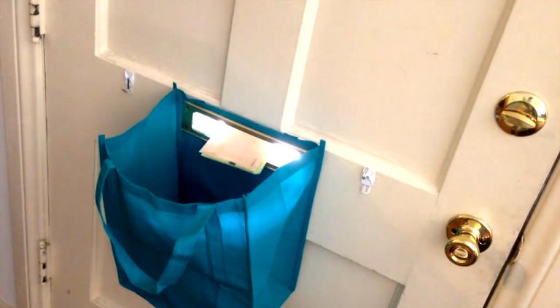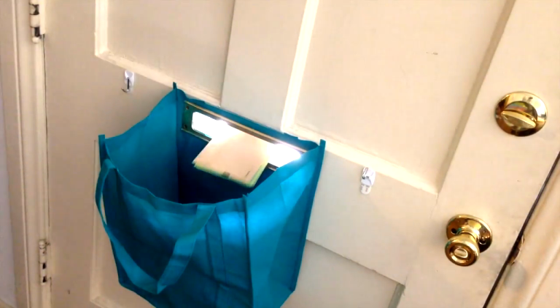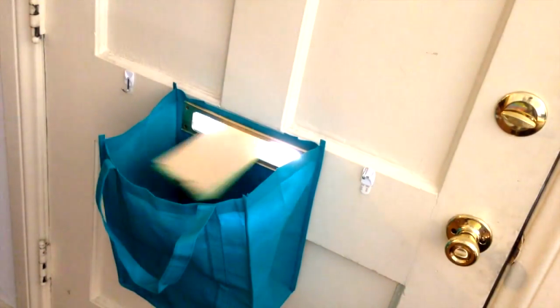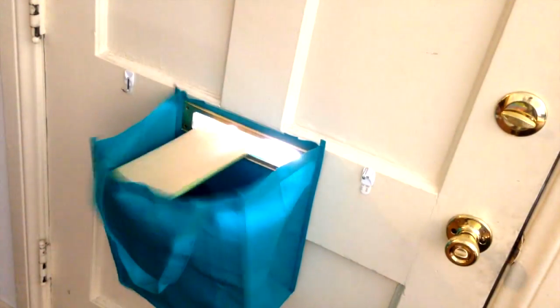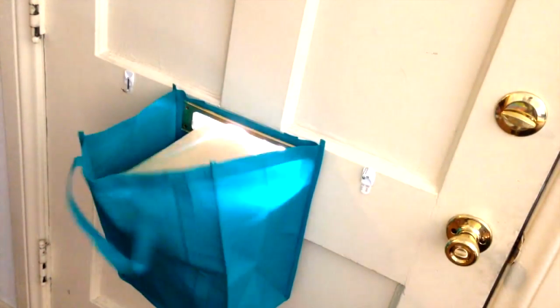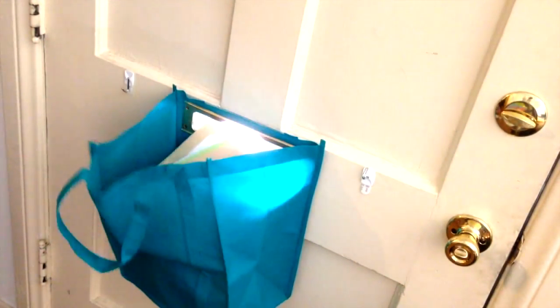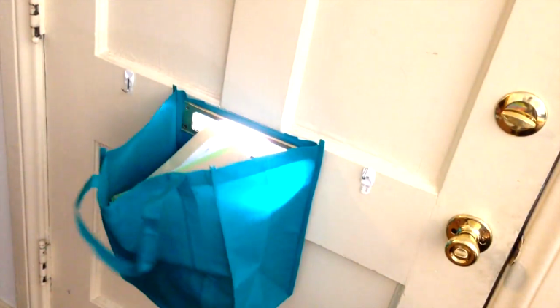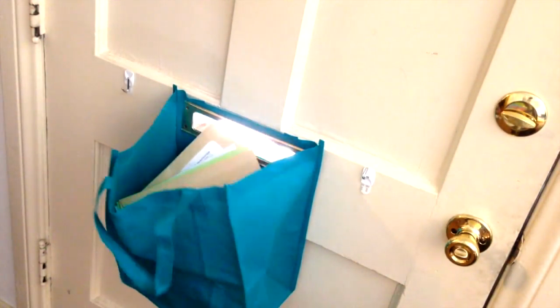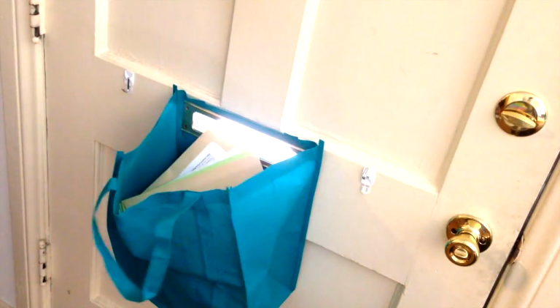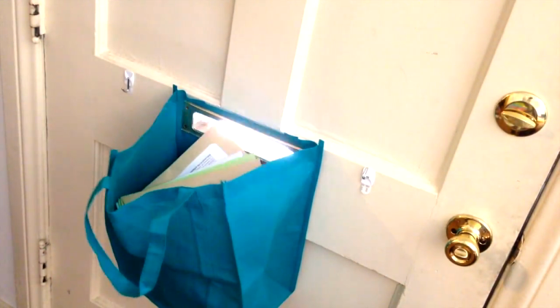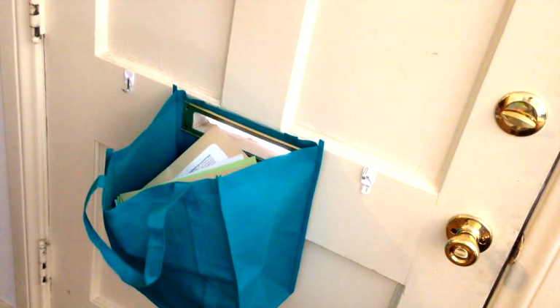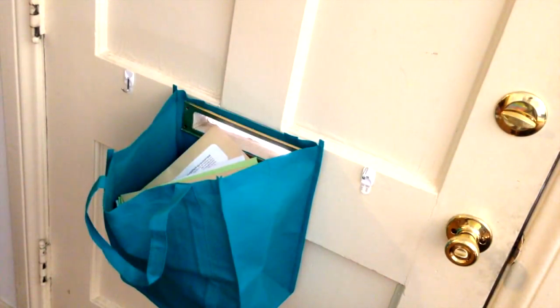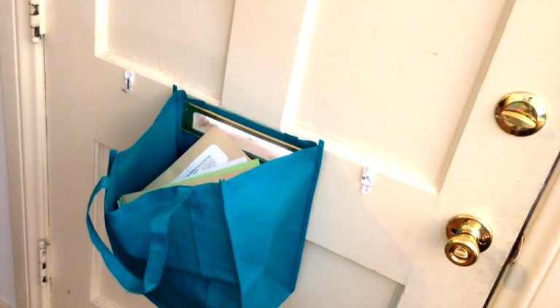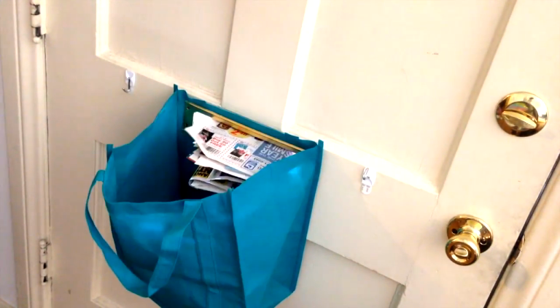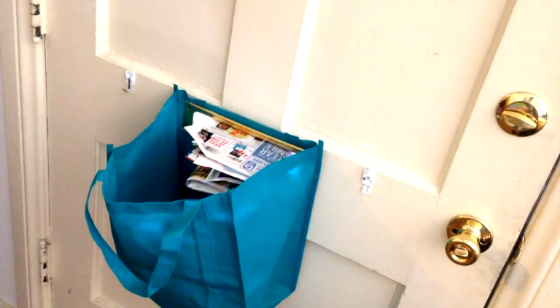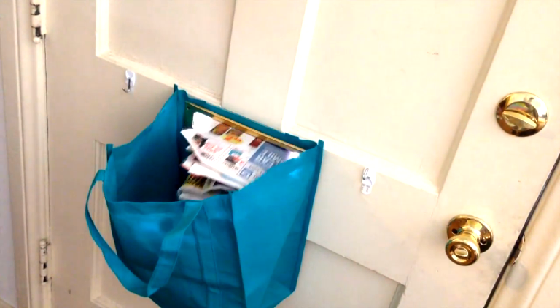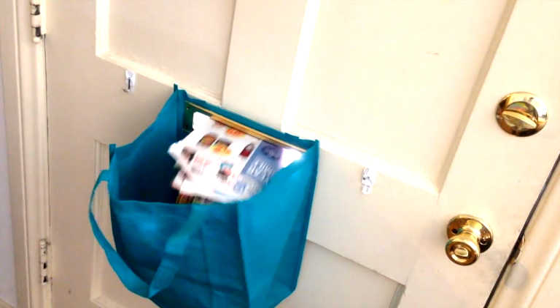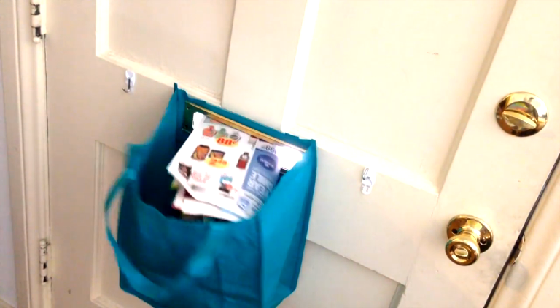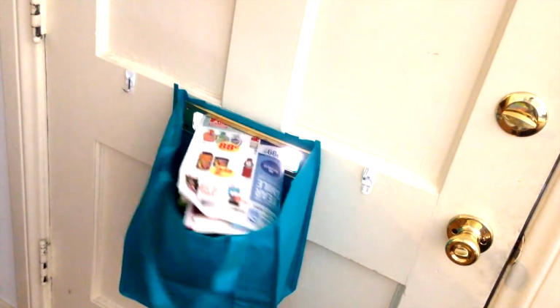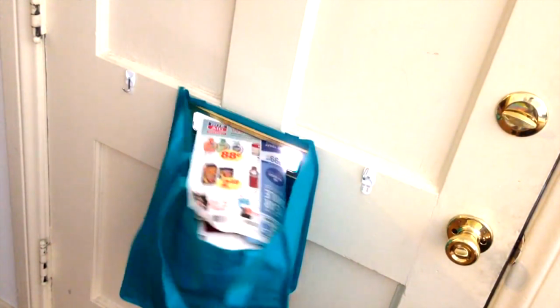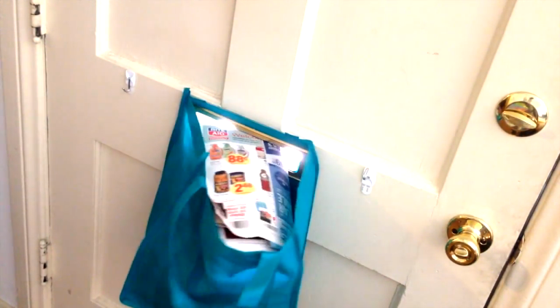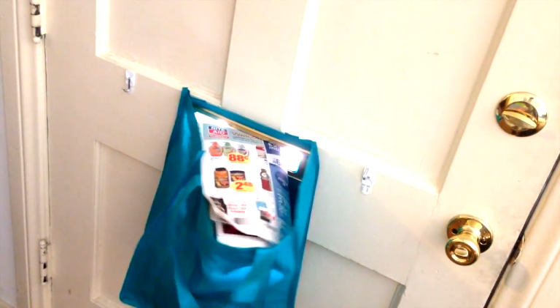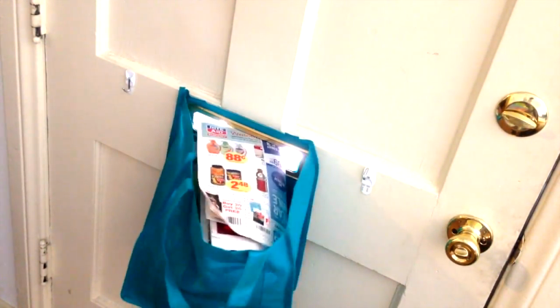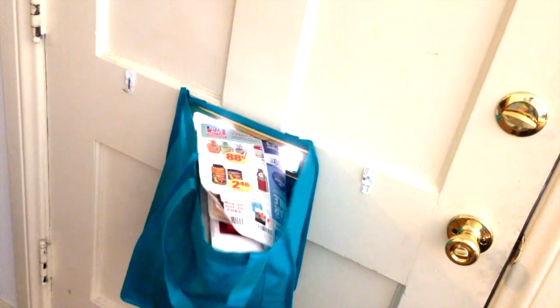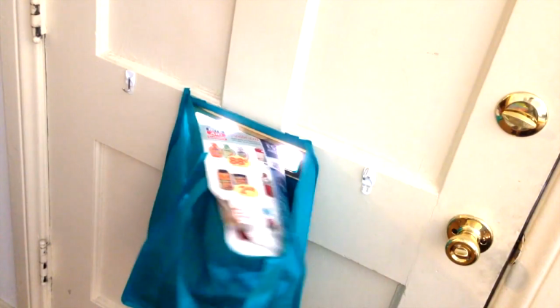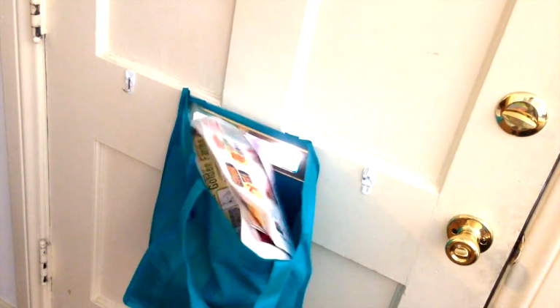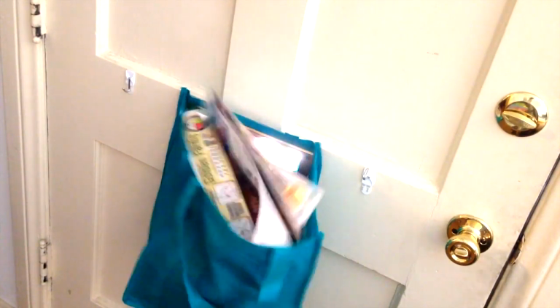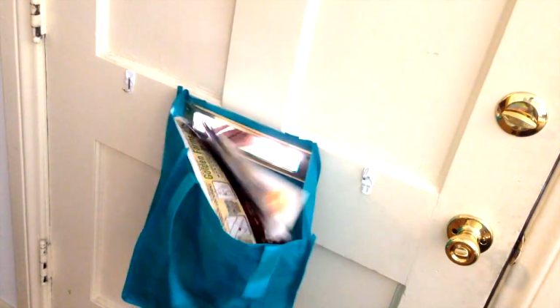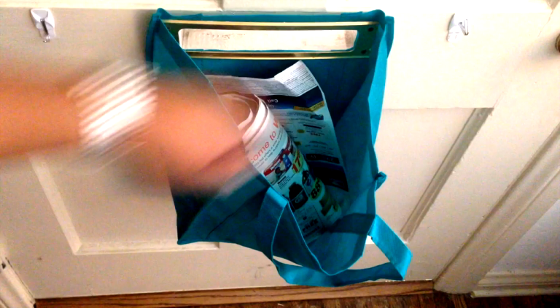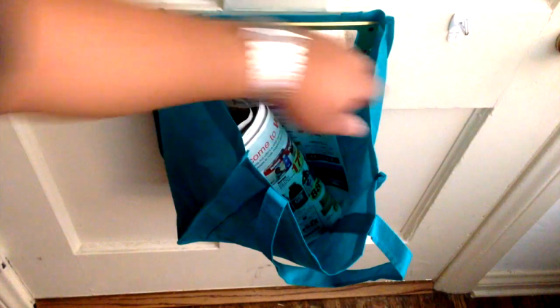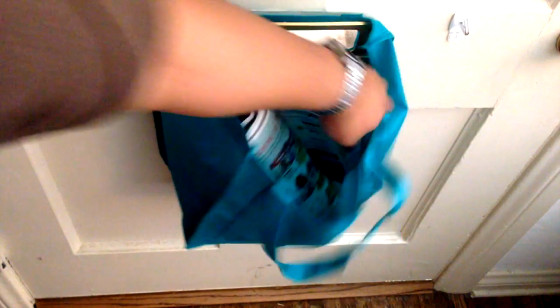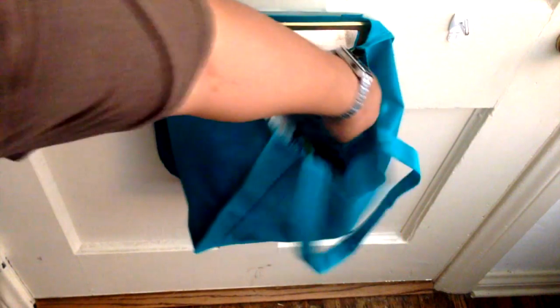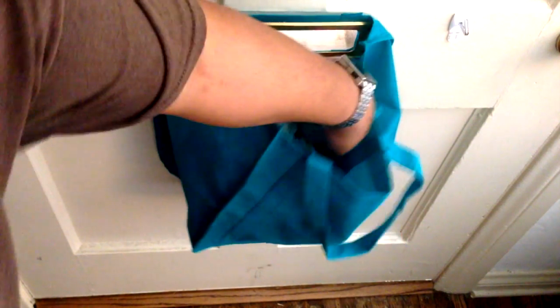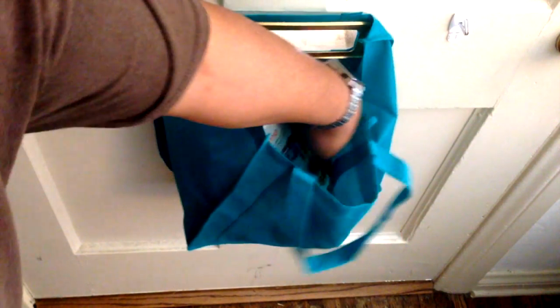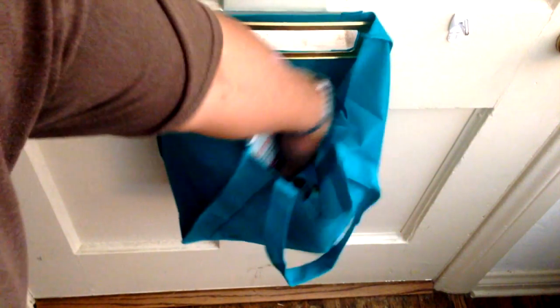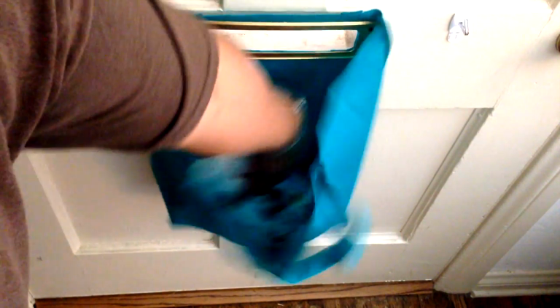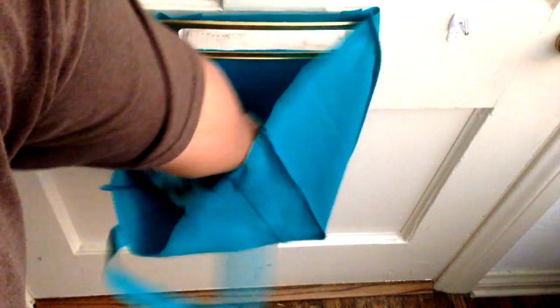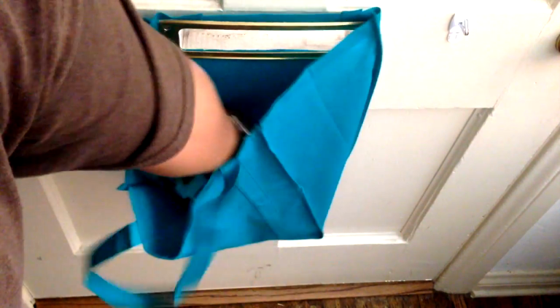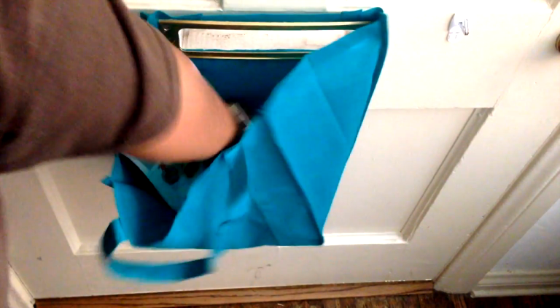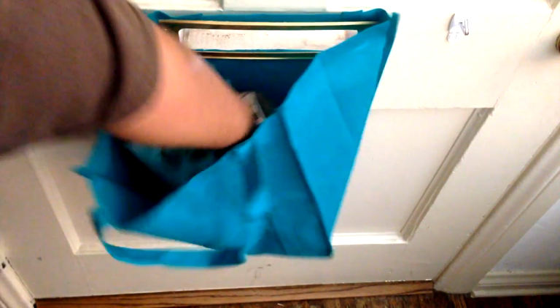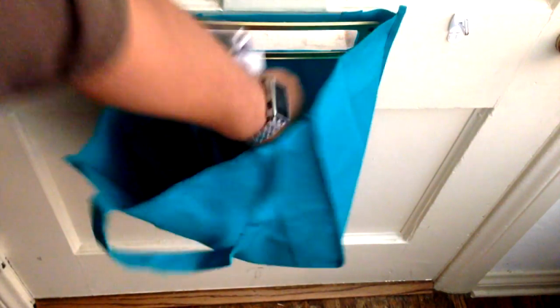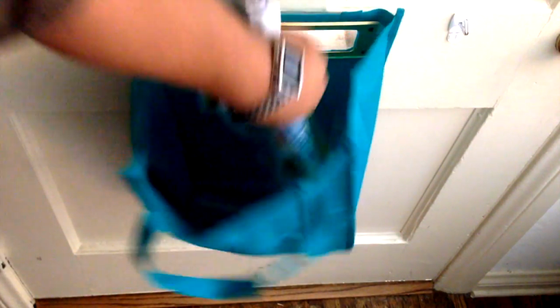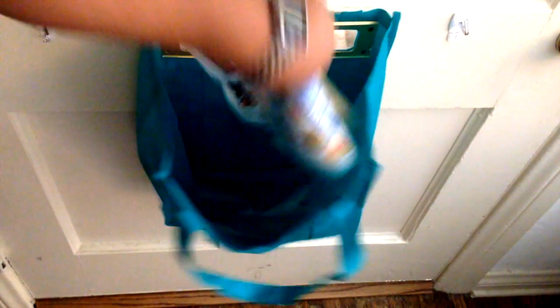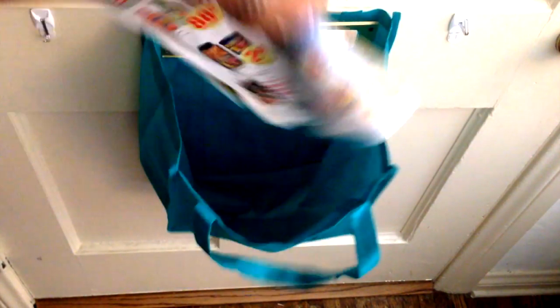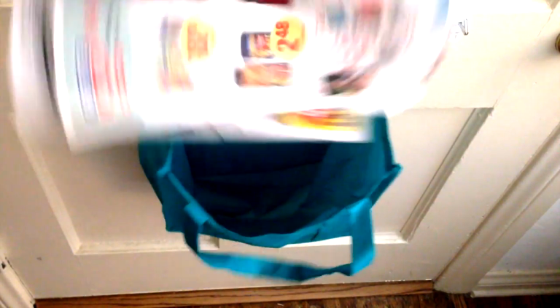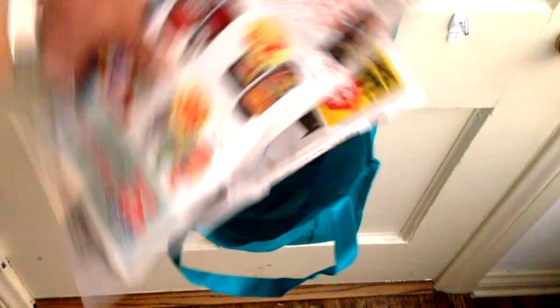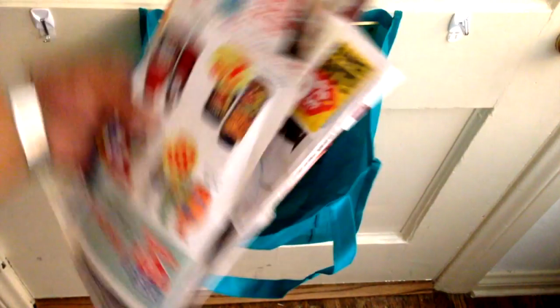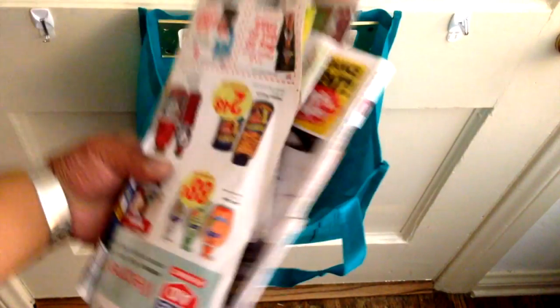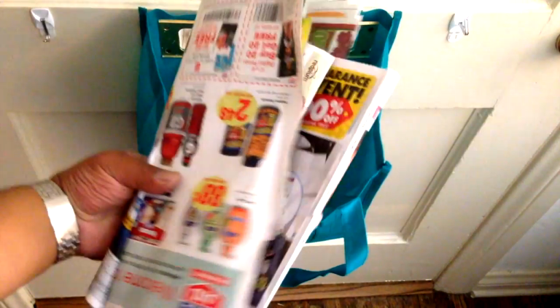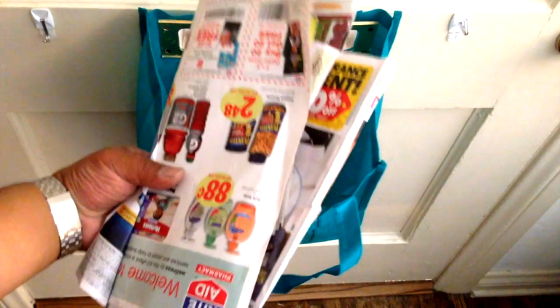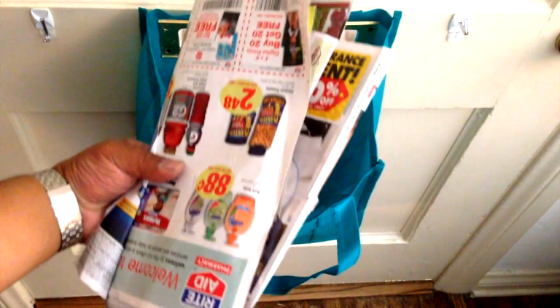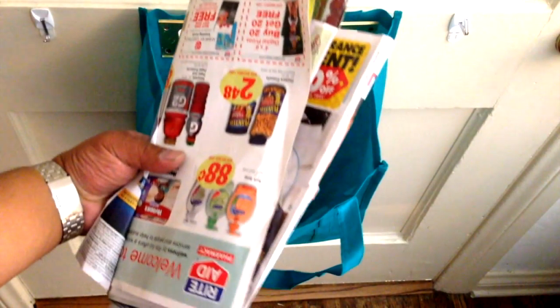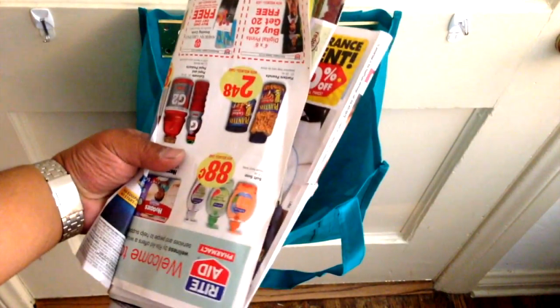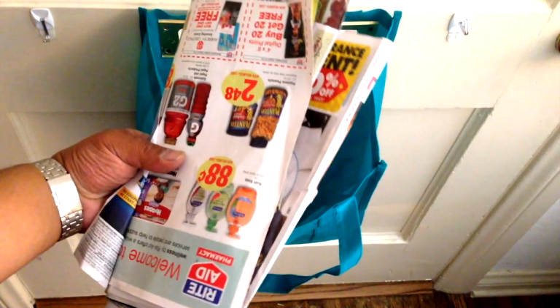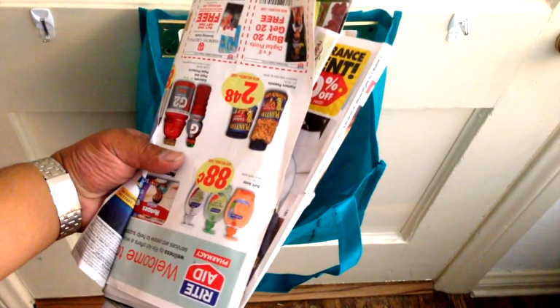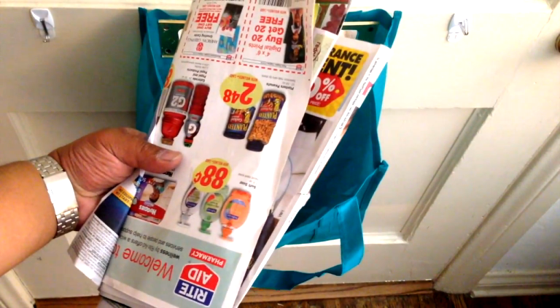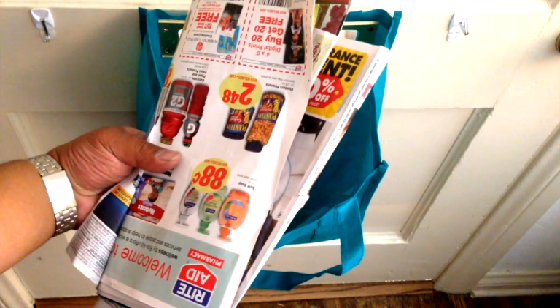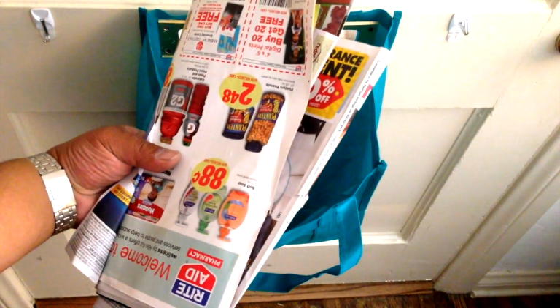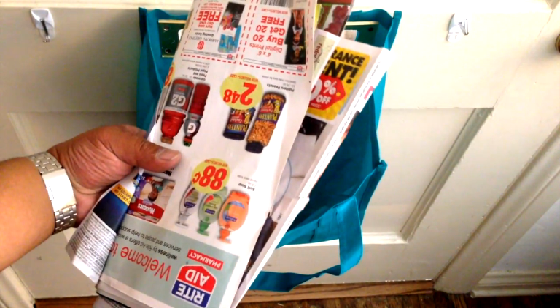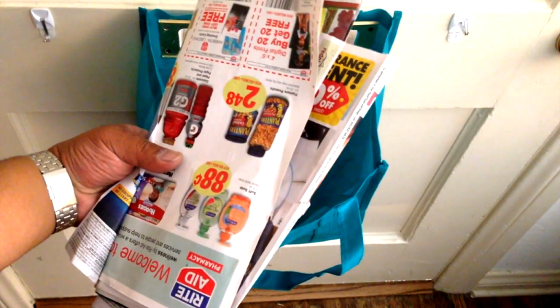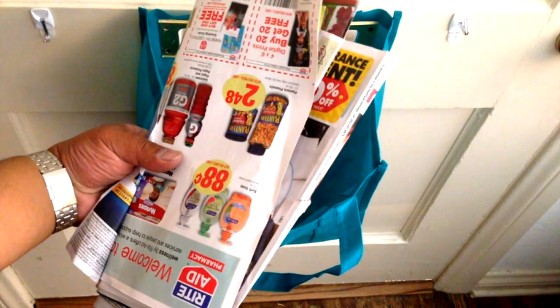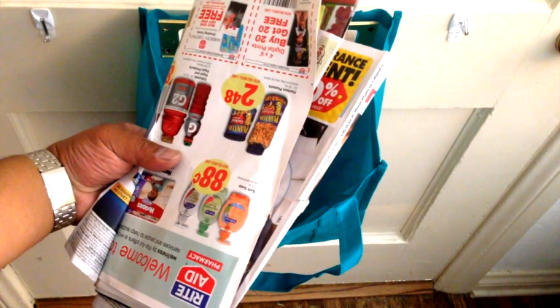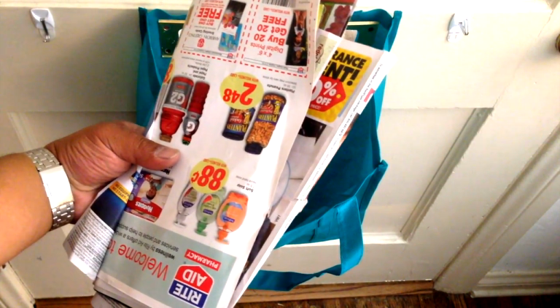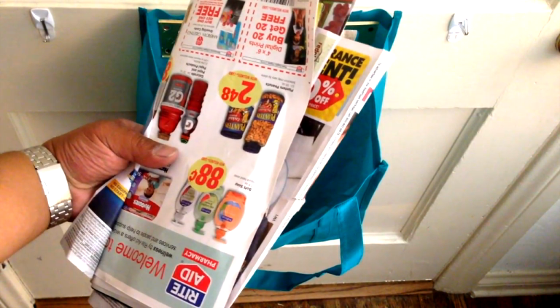There! A 99 cent solution to a million dollar problem. No more having to reach down to pick up the mail all over the floor.